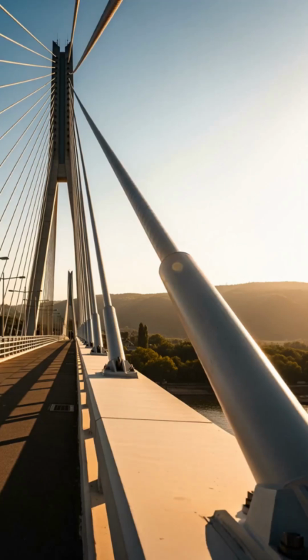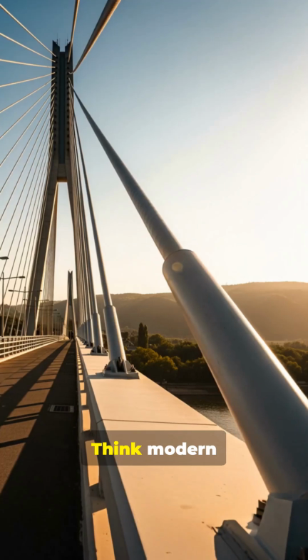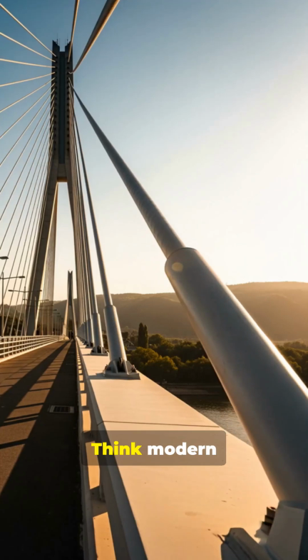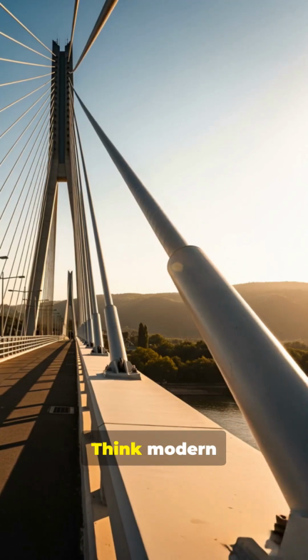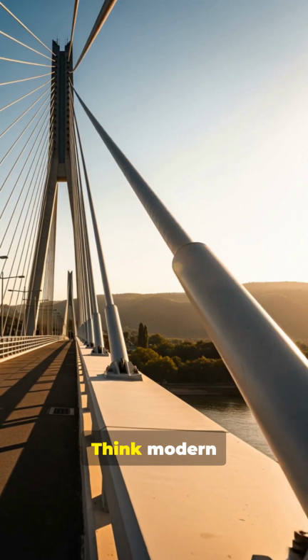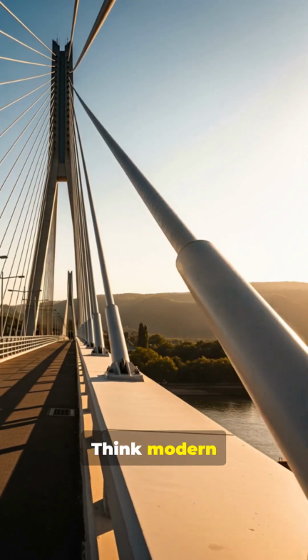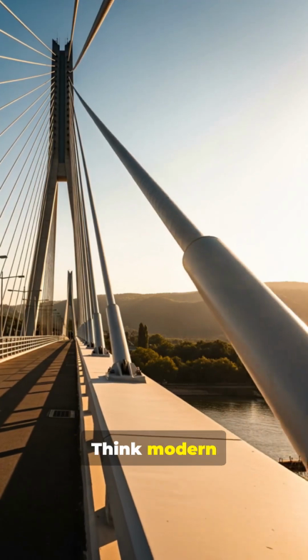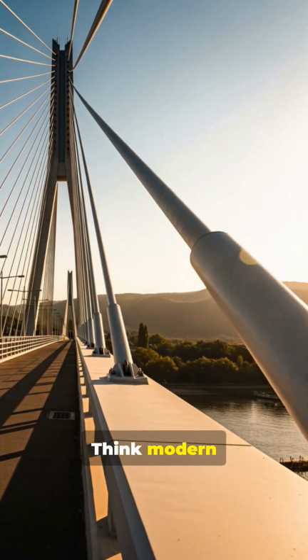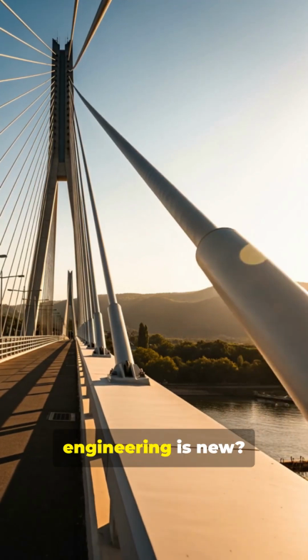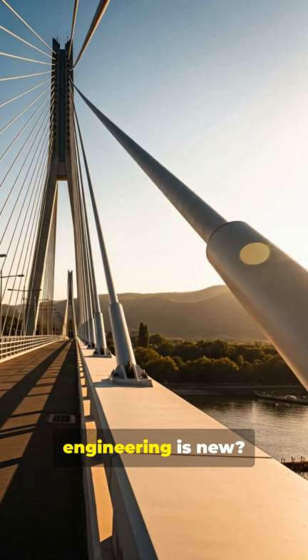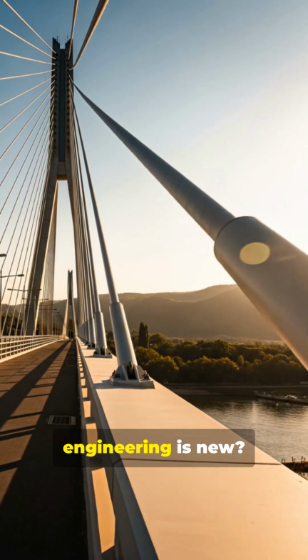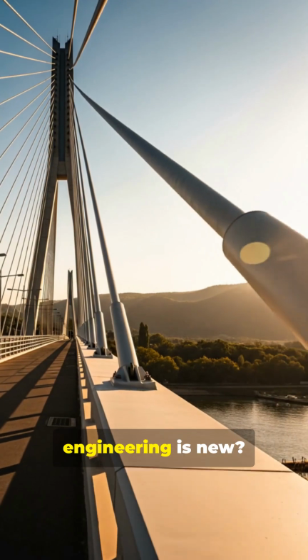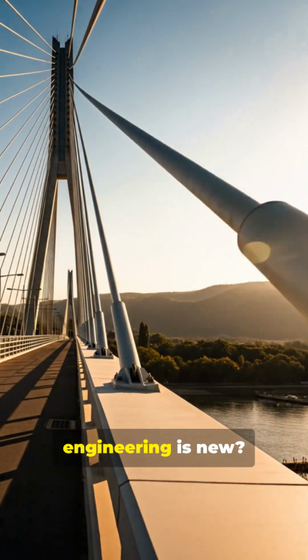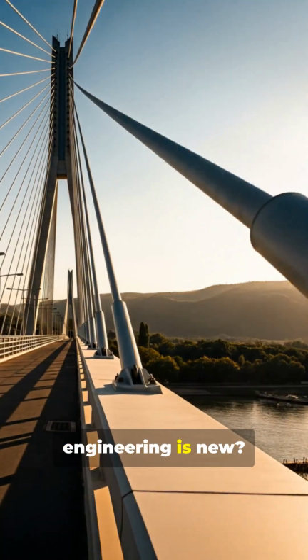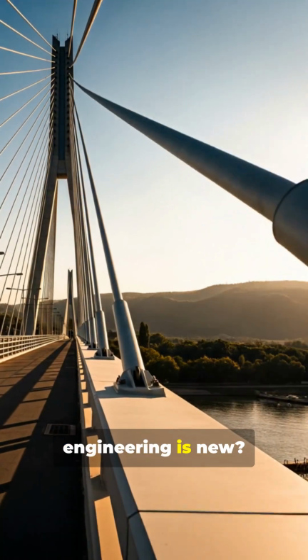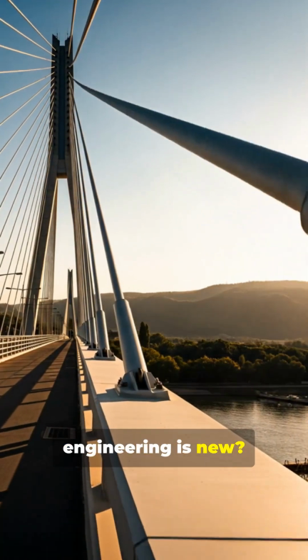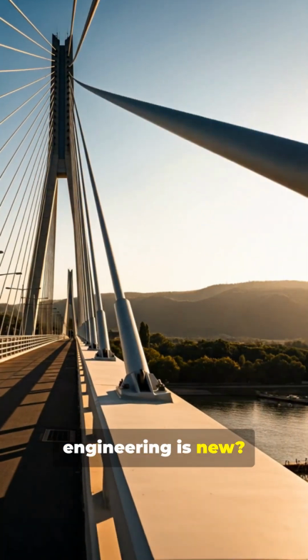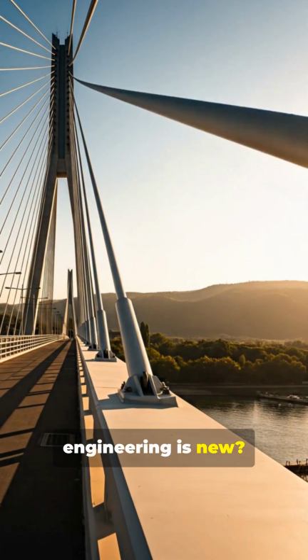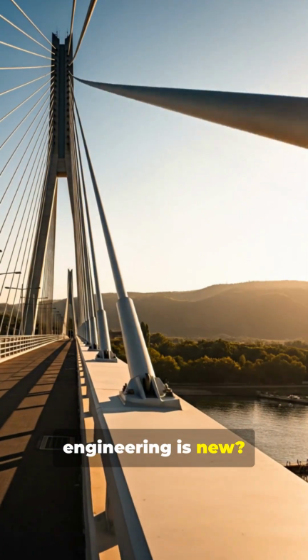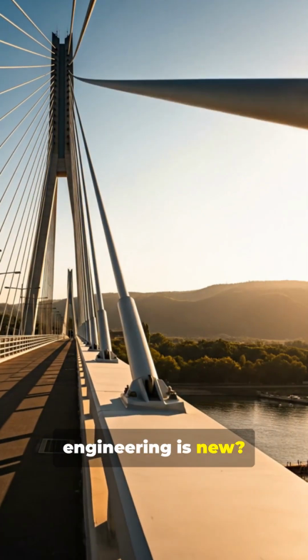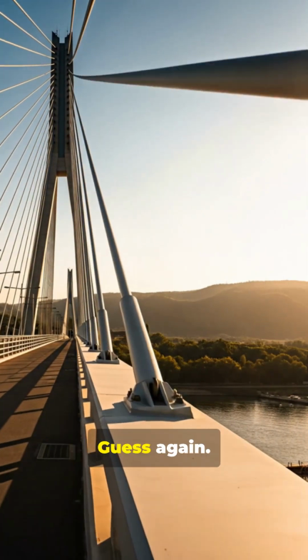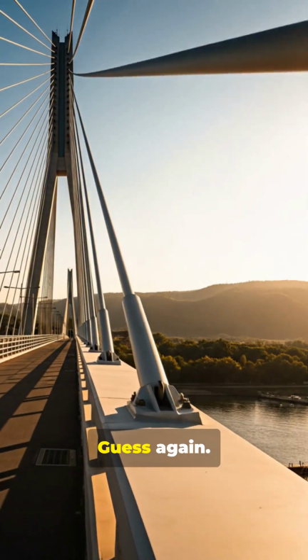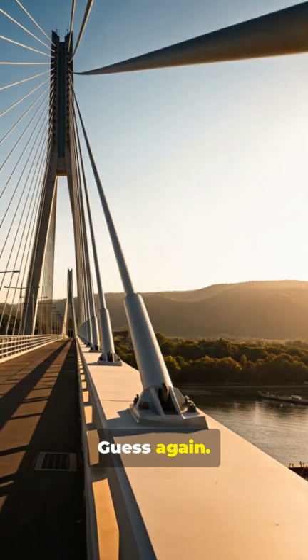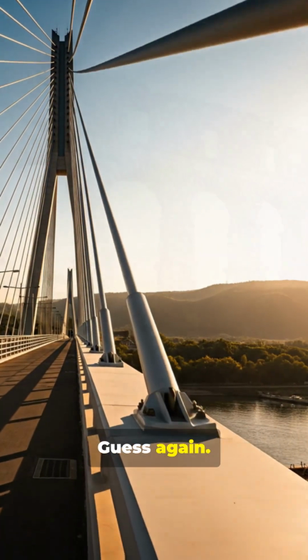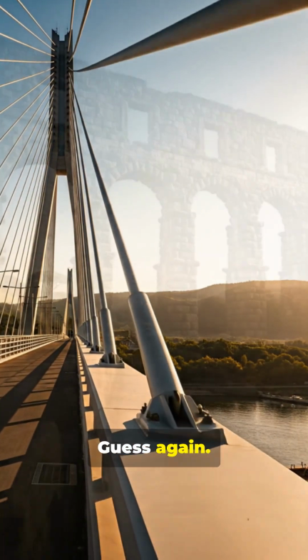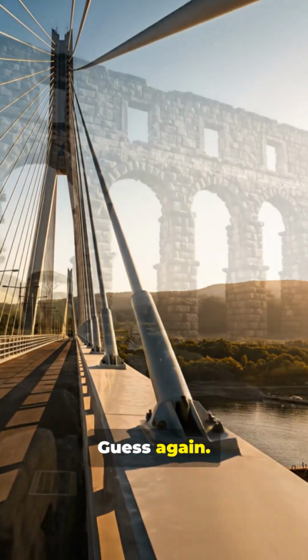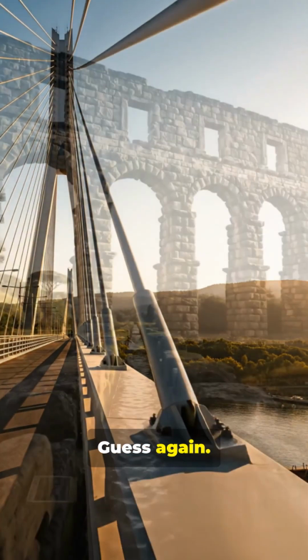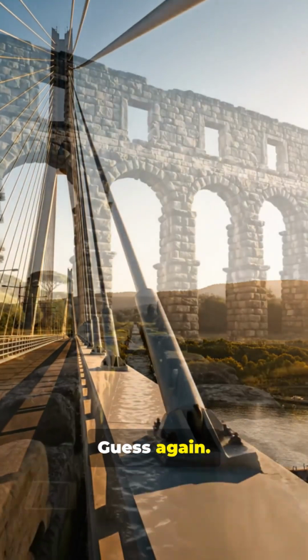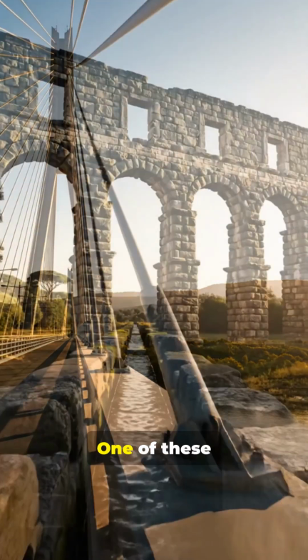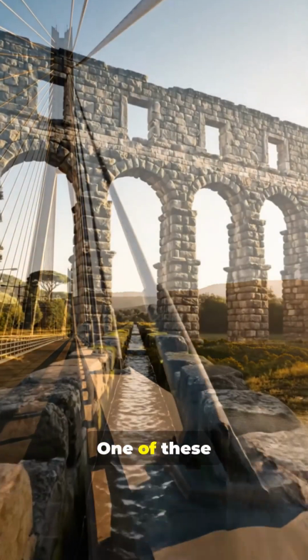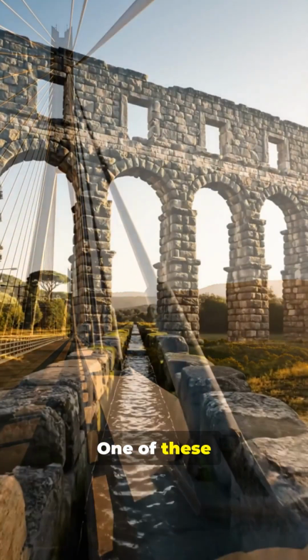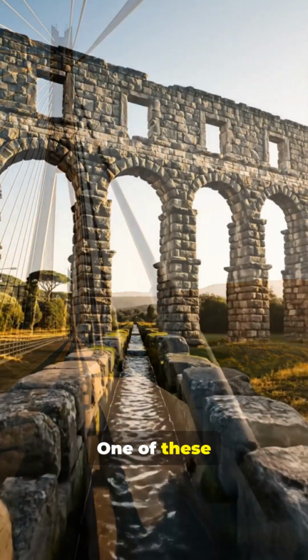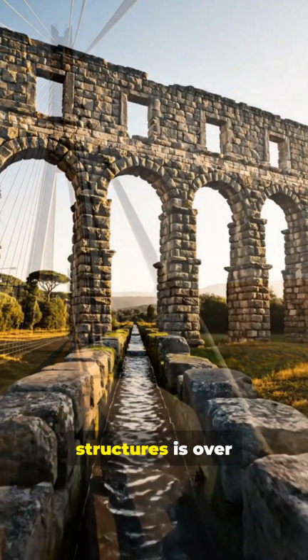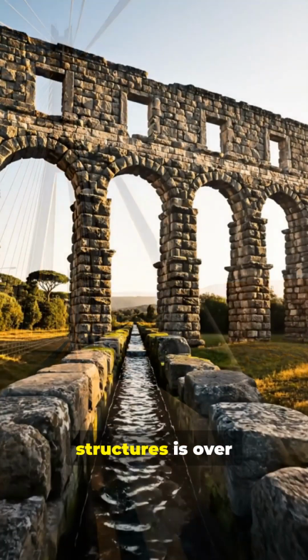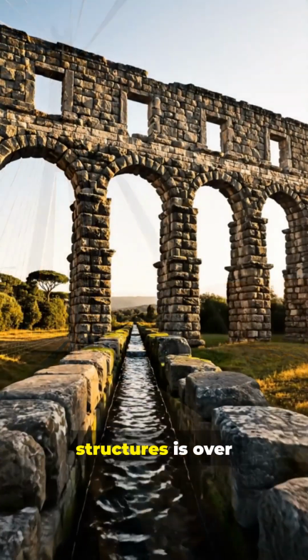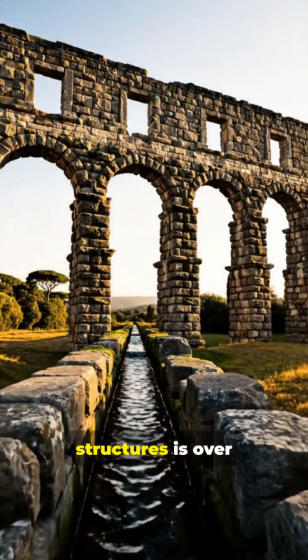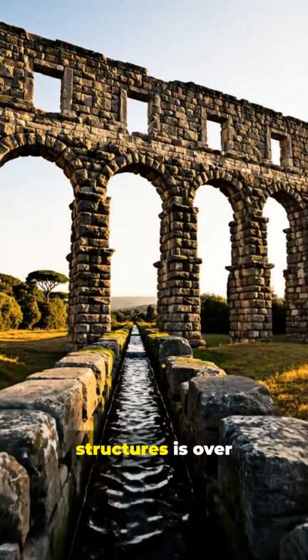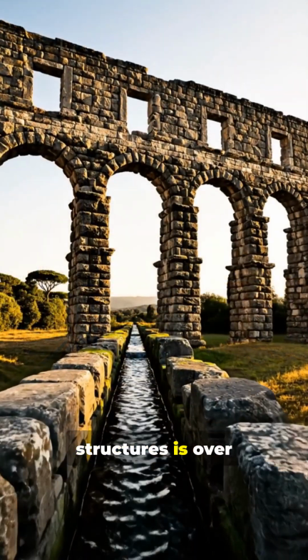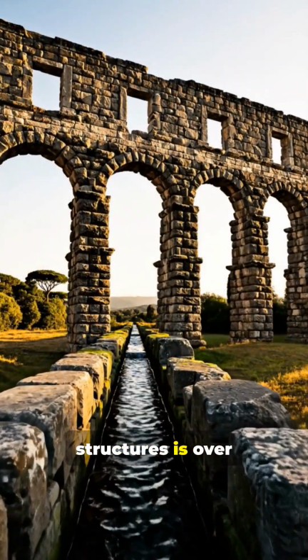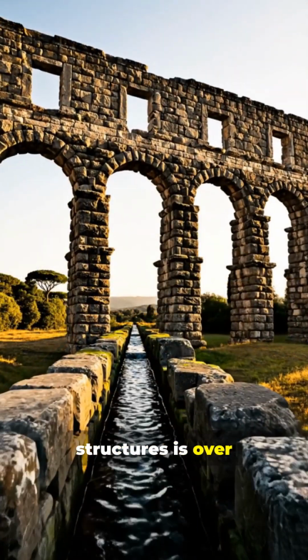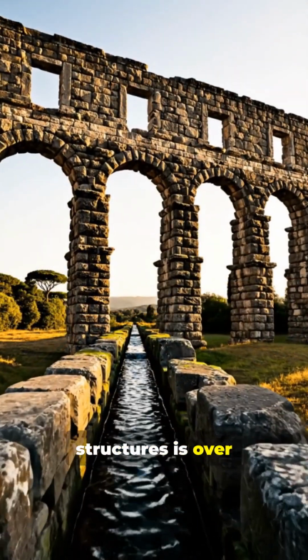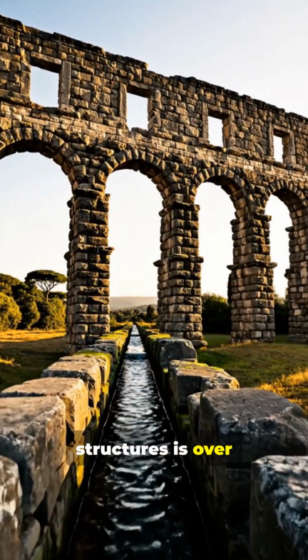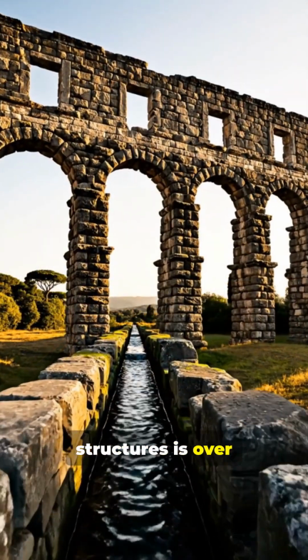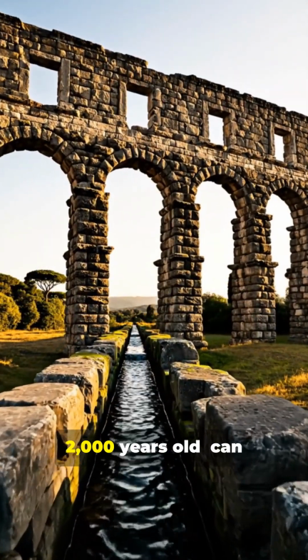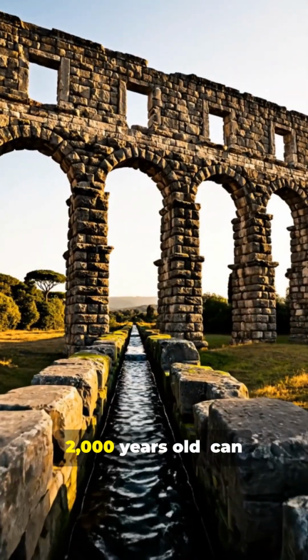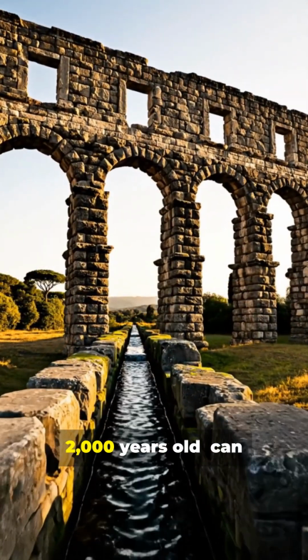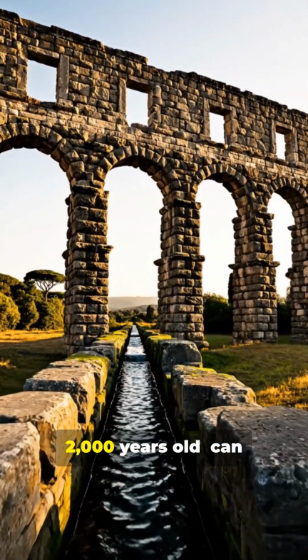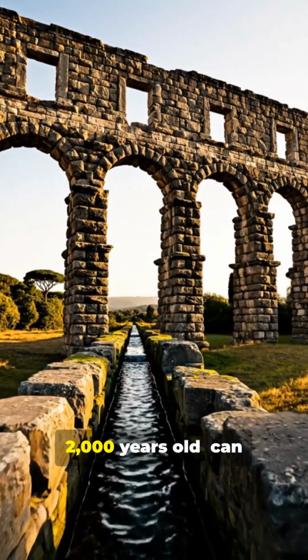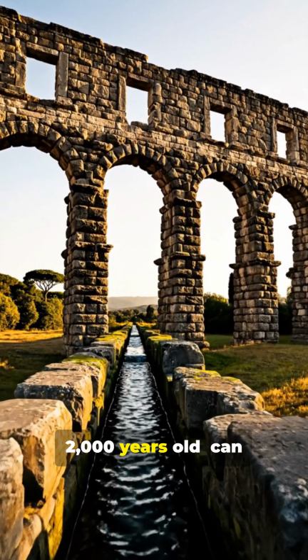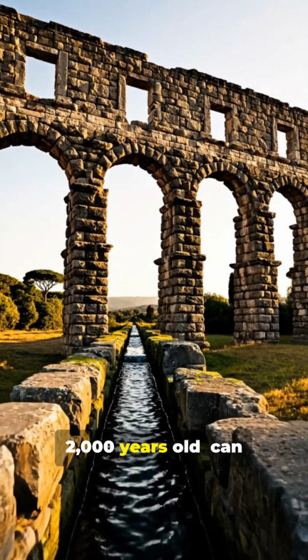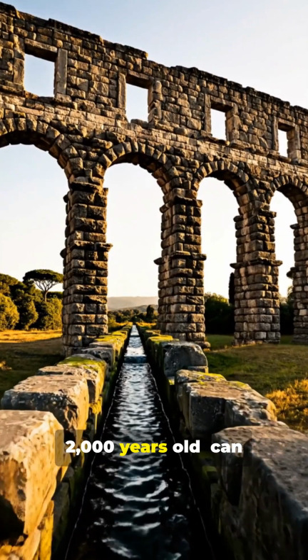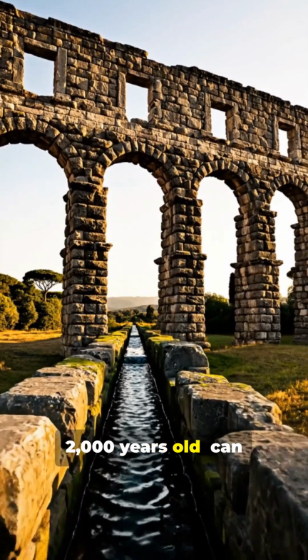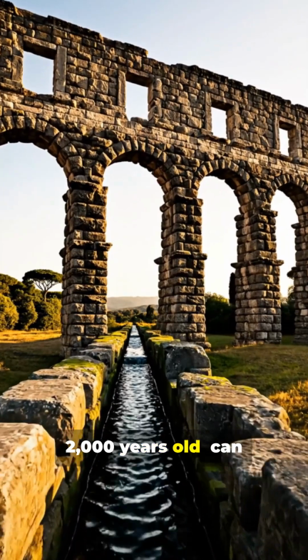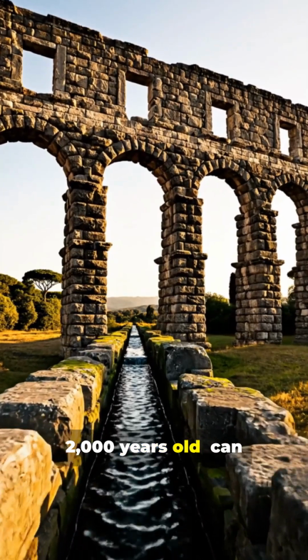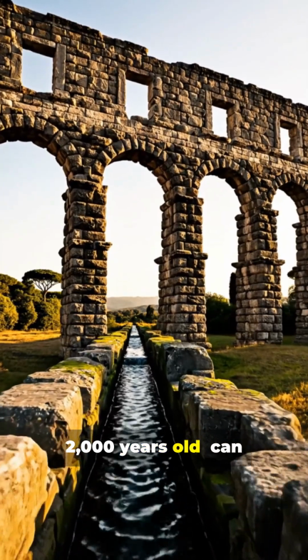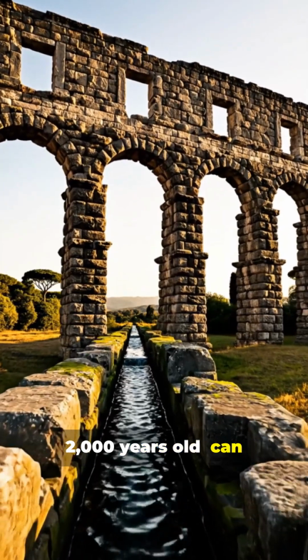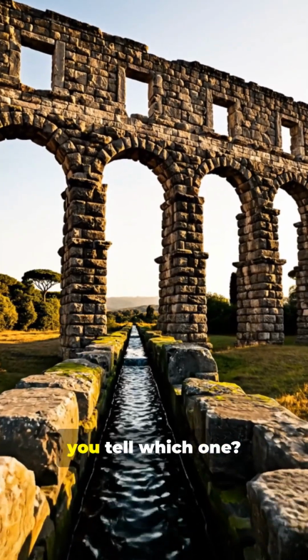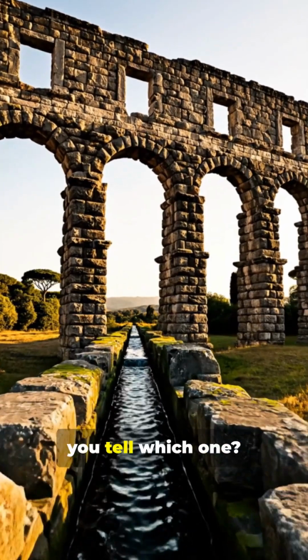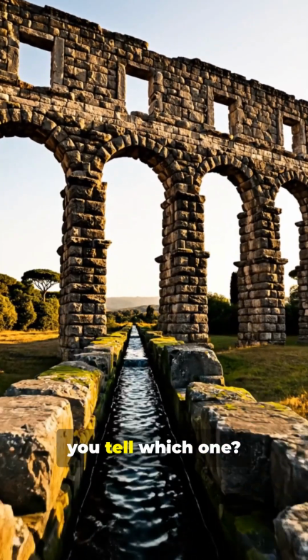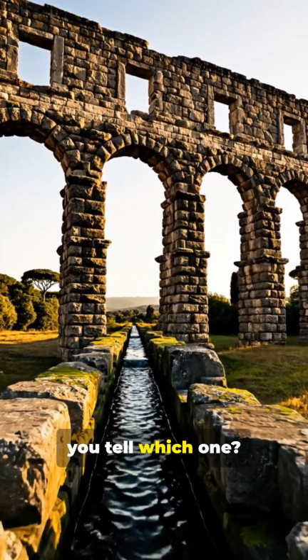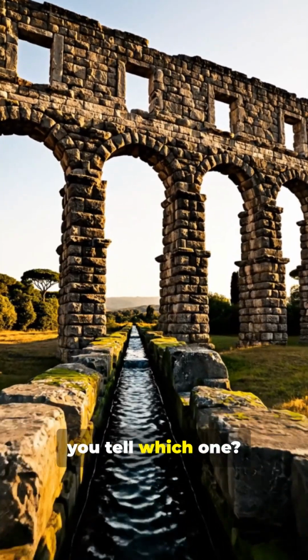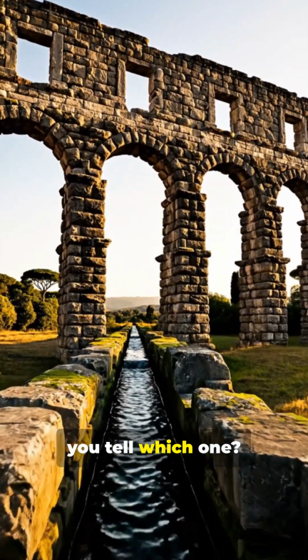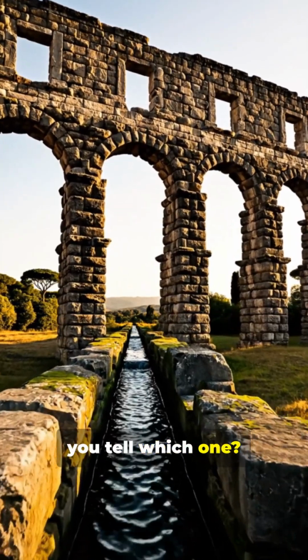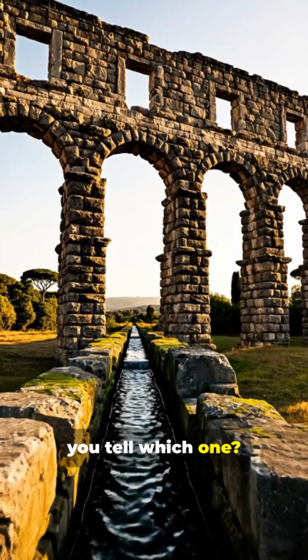Think modern engineering is new? Guess again! One of these structures is over 2,000 years old. Can you tell which one?